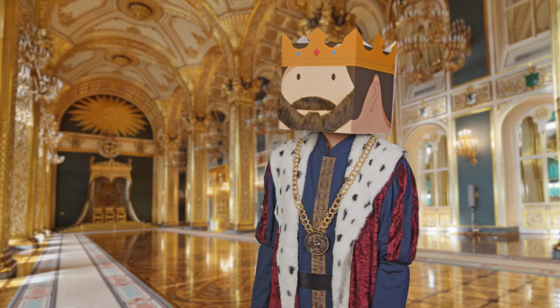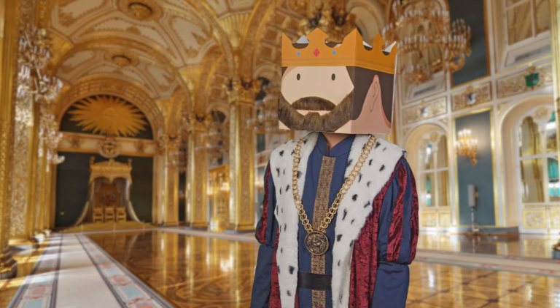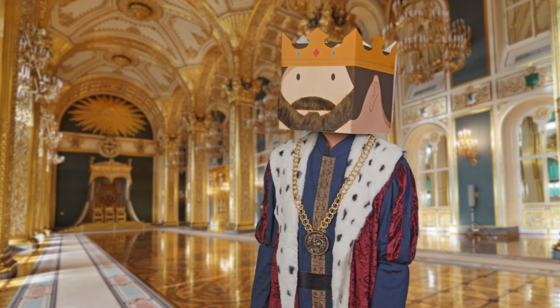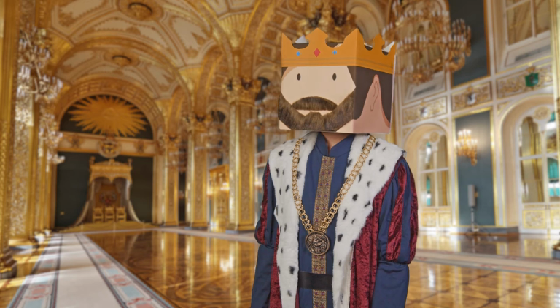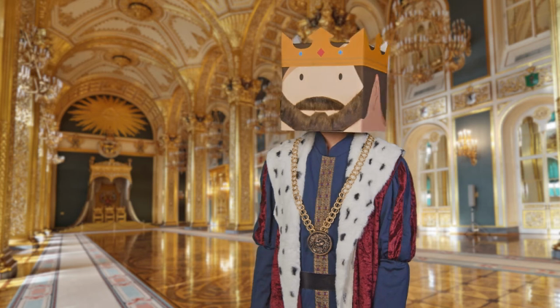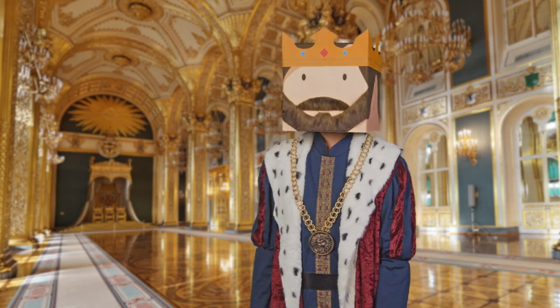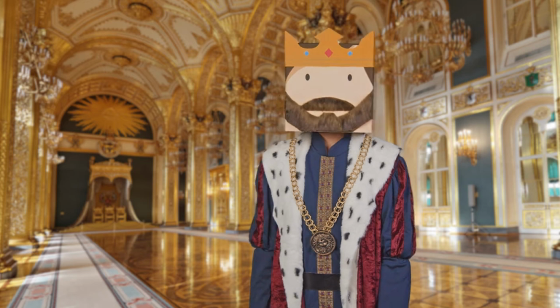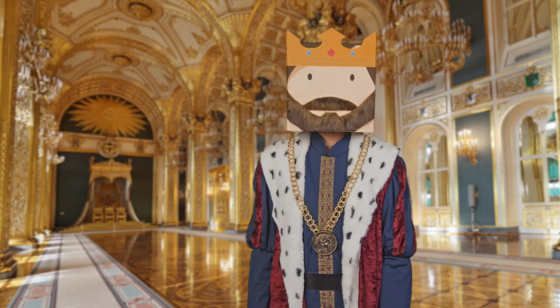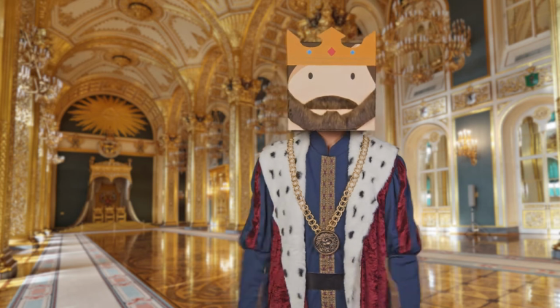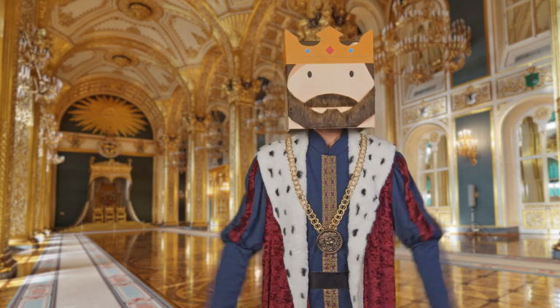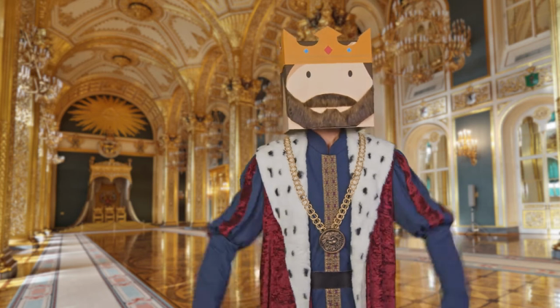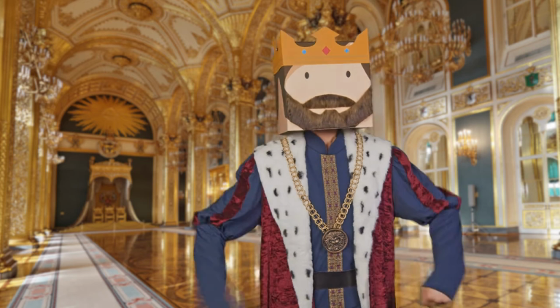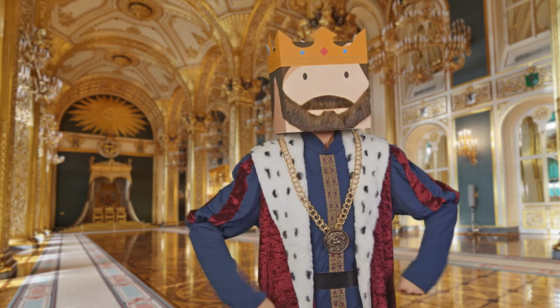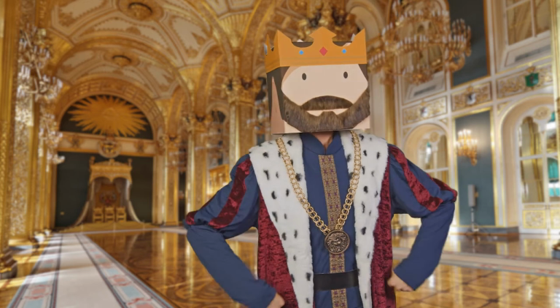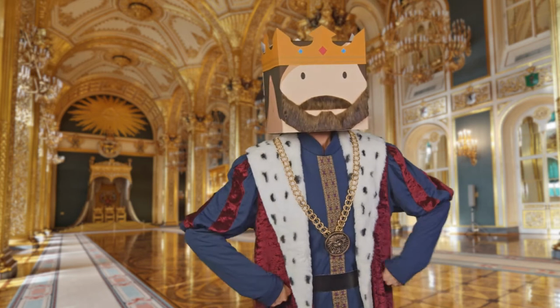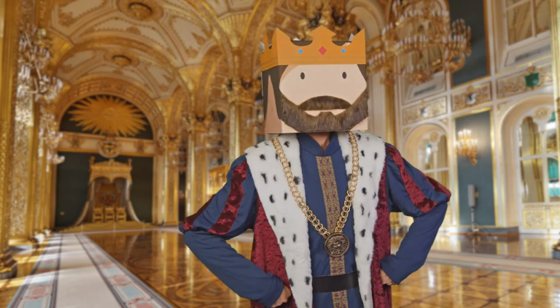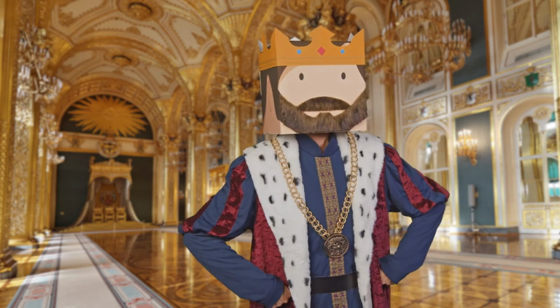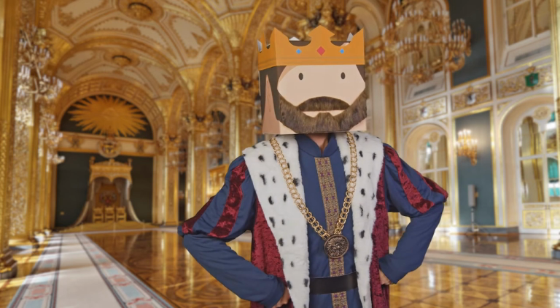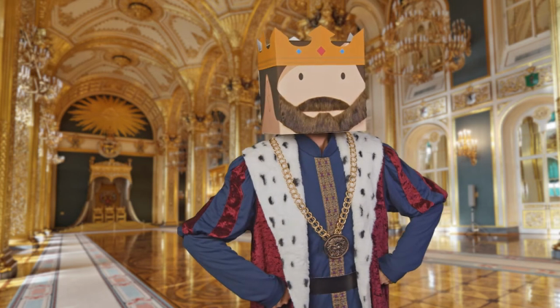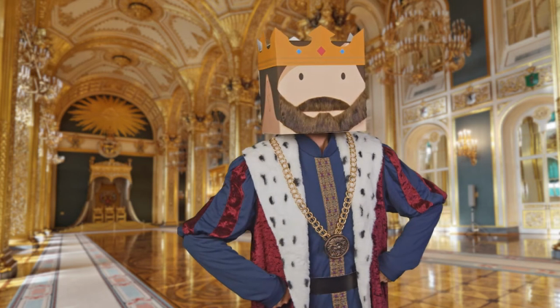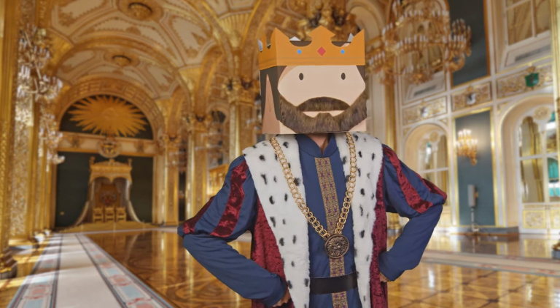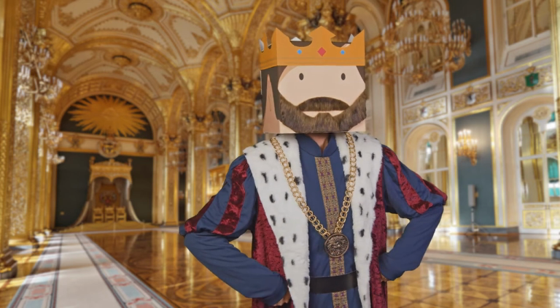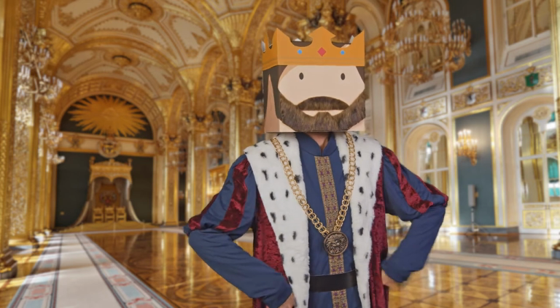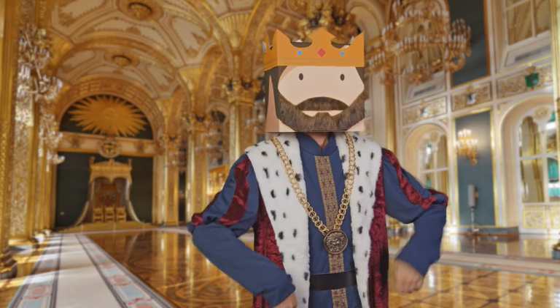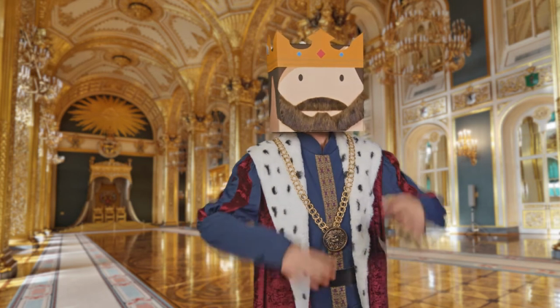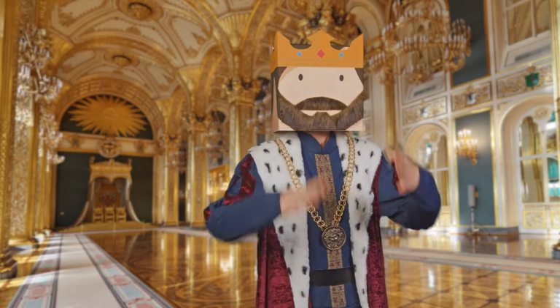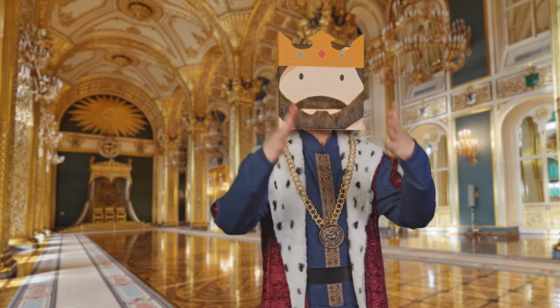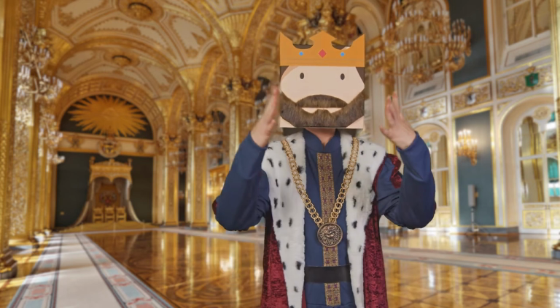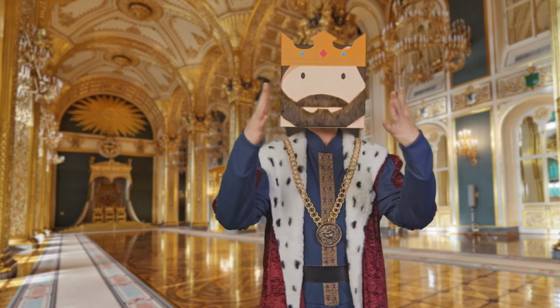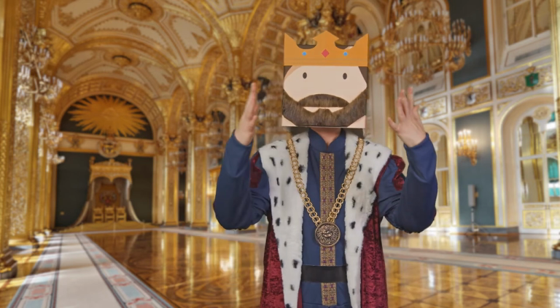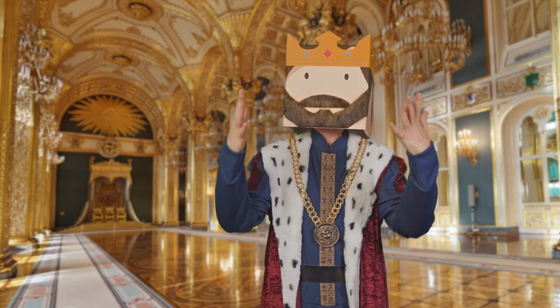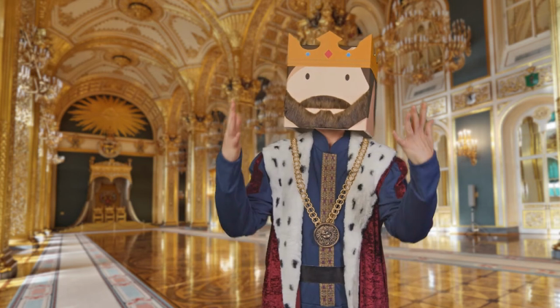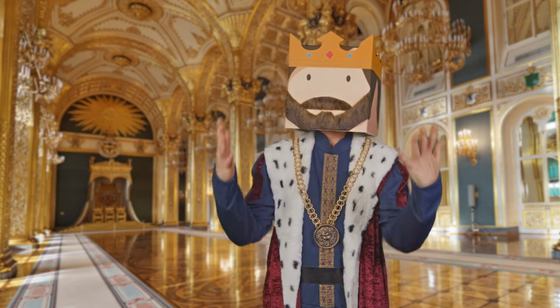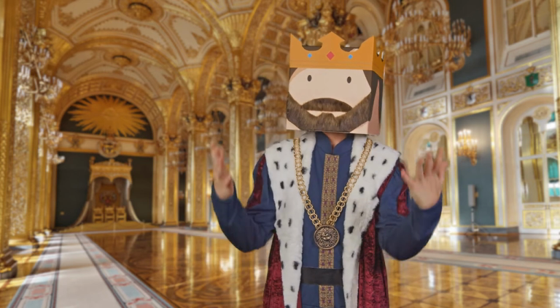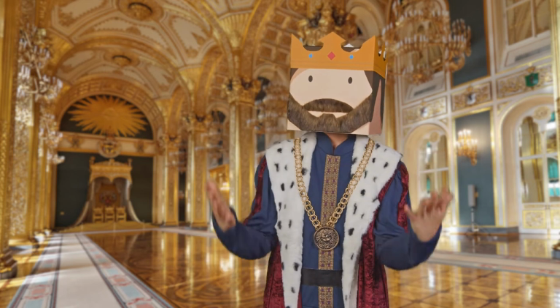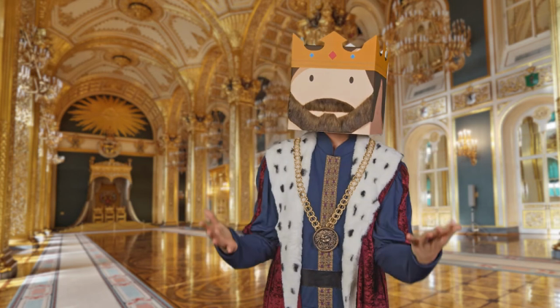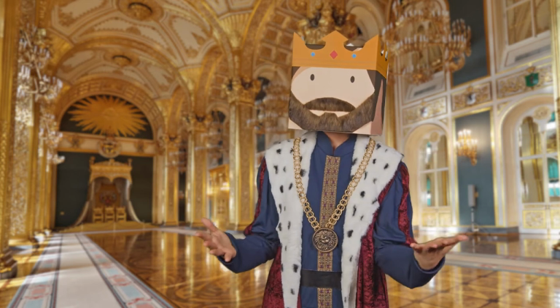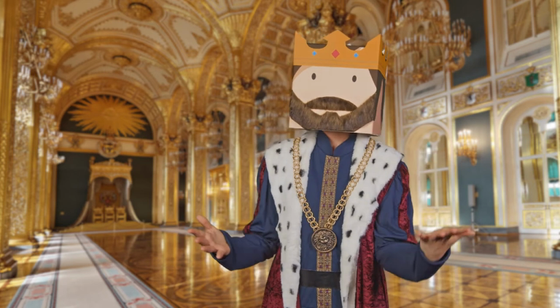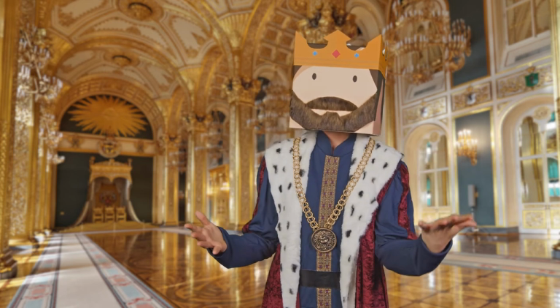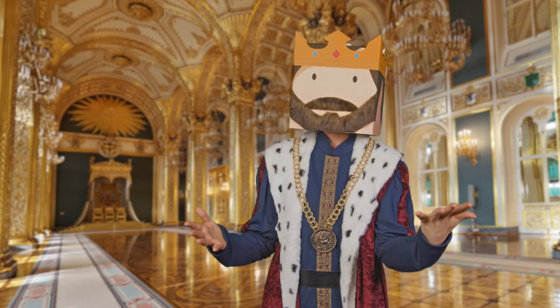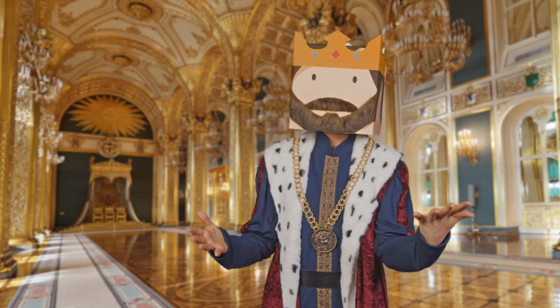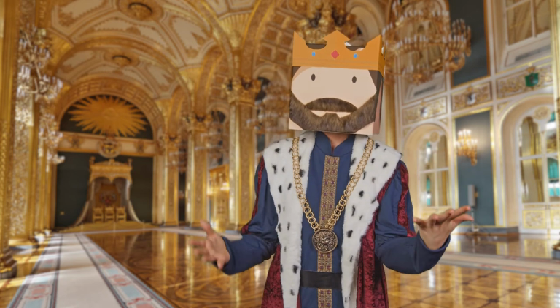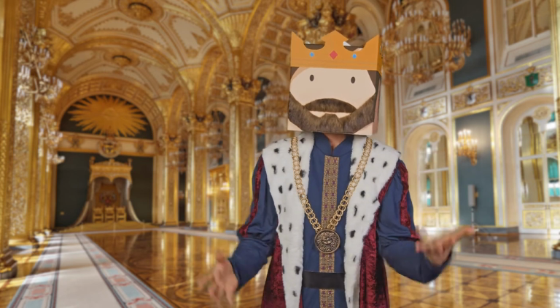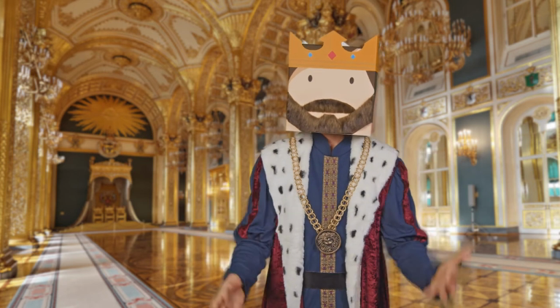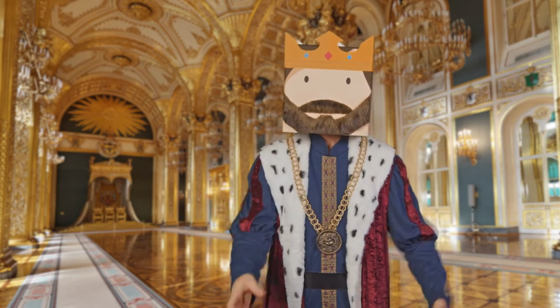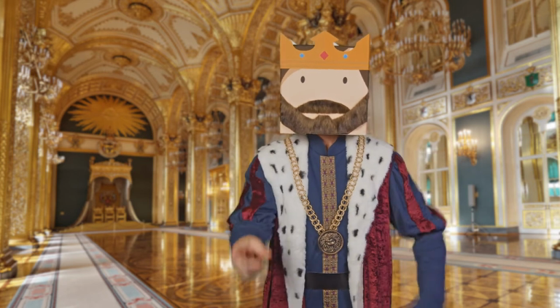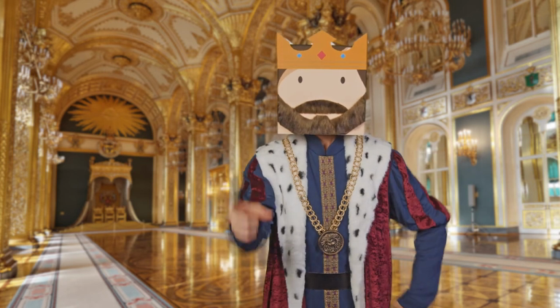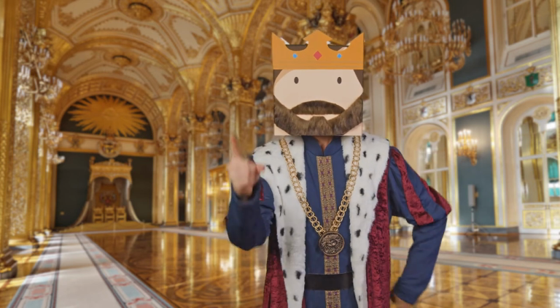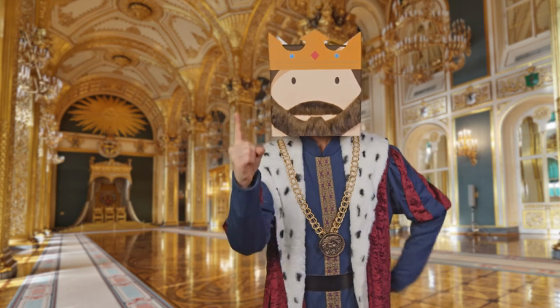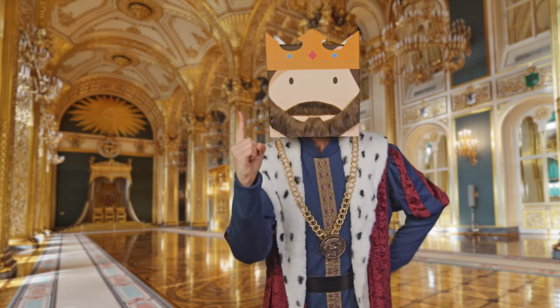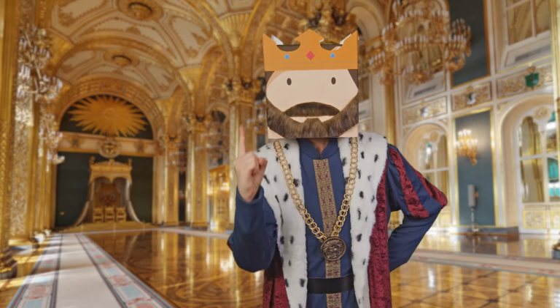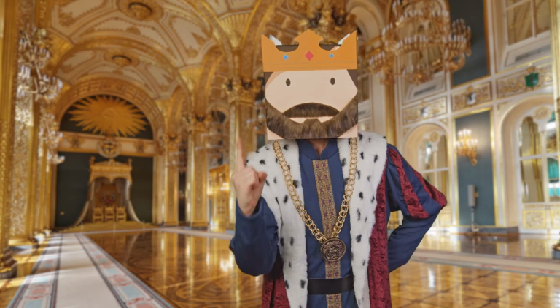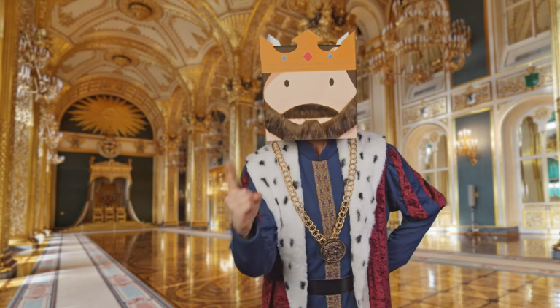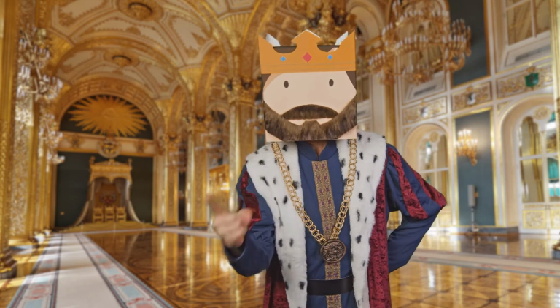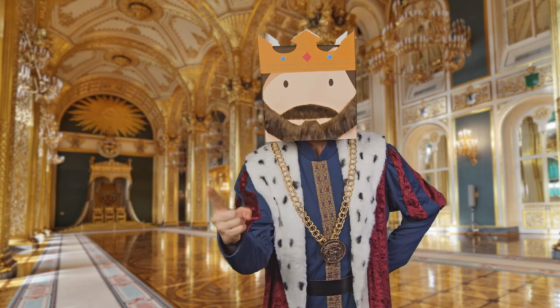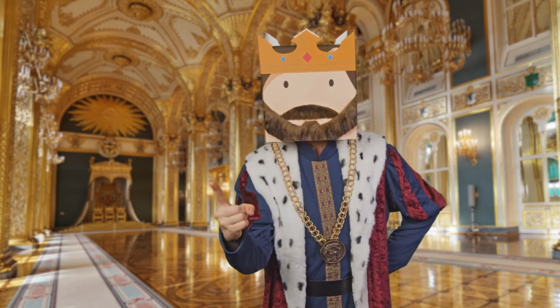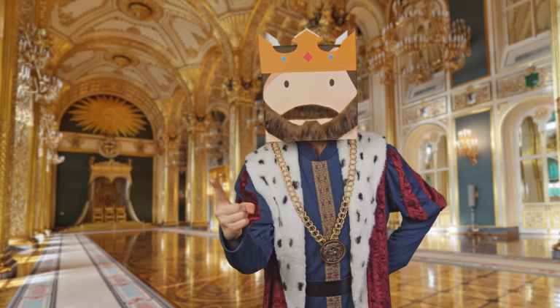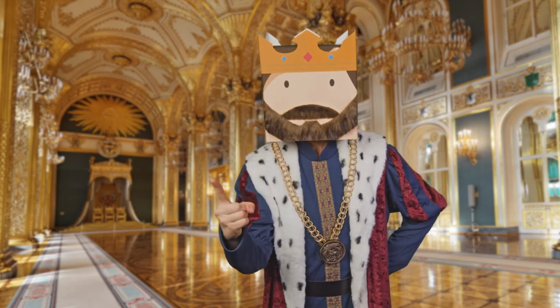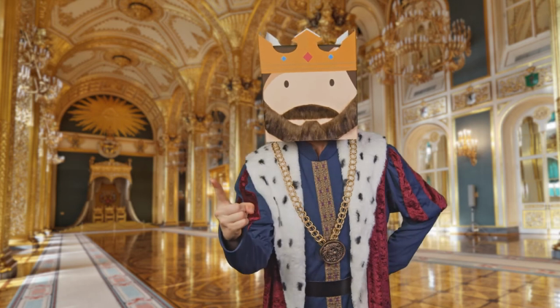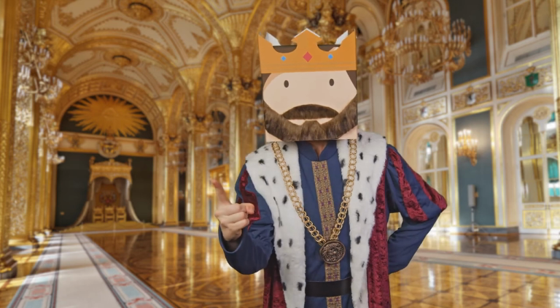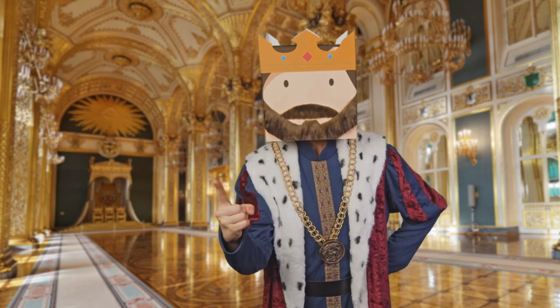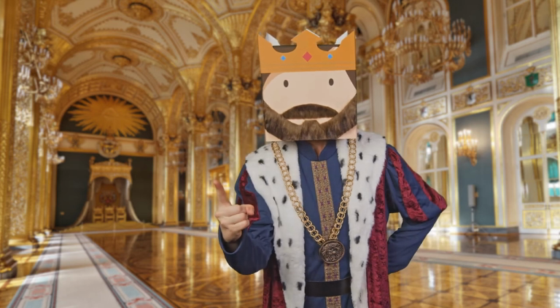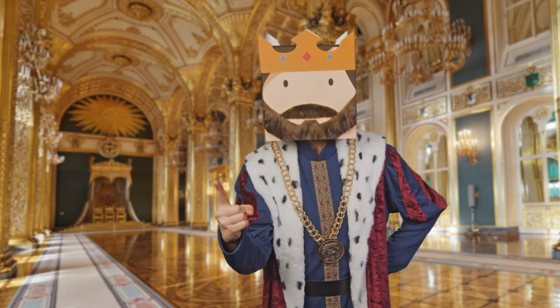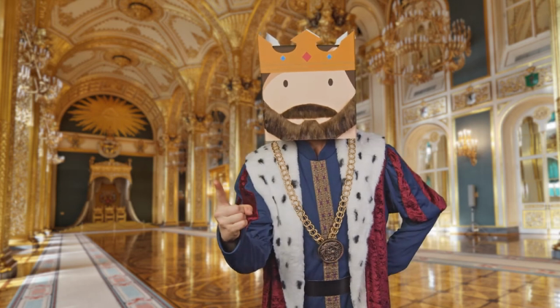Hello, I'm the Box King, king of every box-shaped item in the universe. You know what I hate more than sniveling princes?